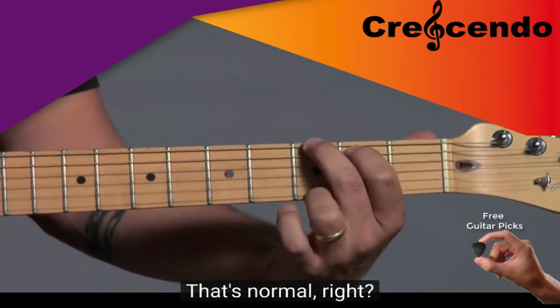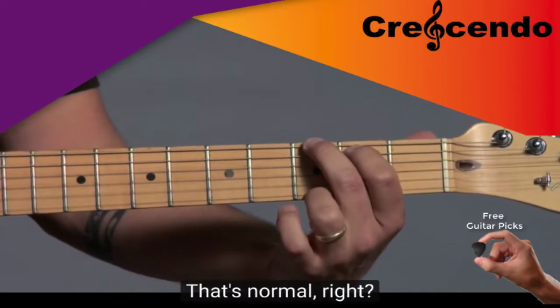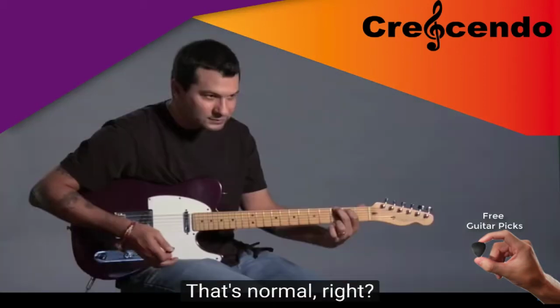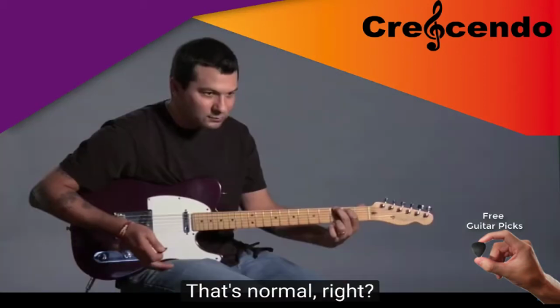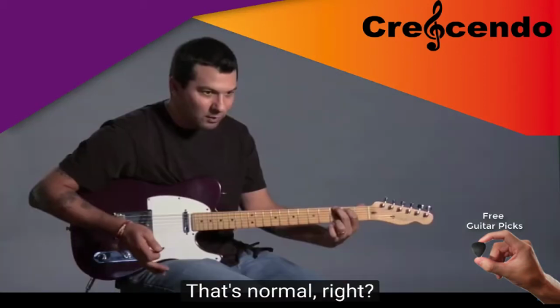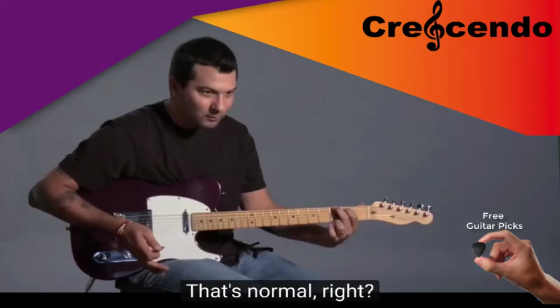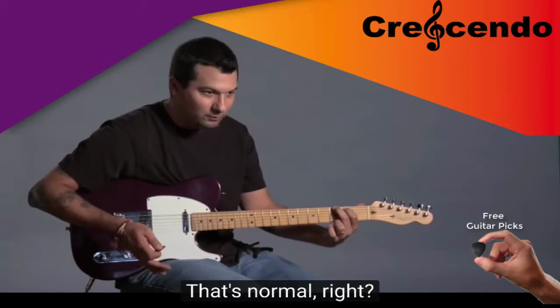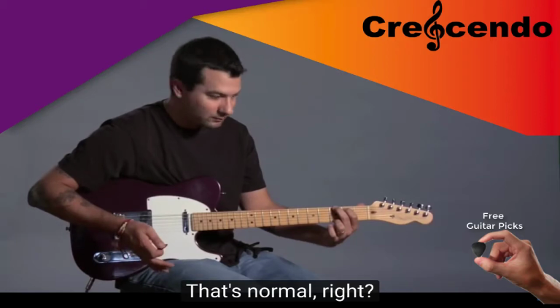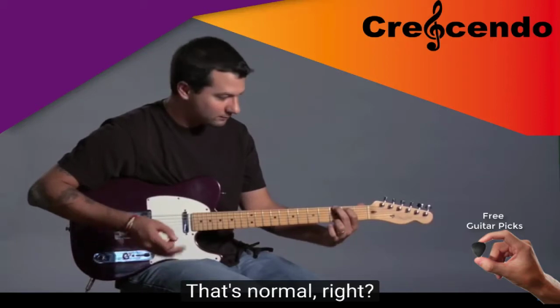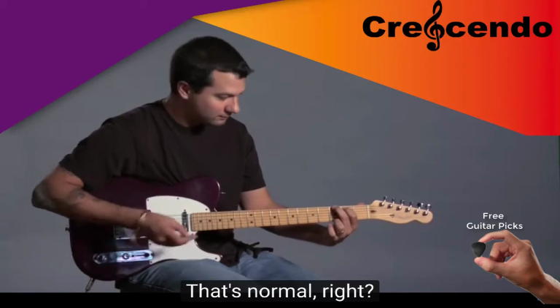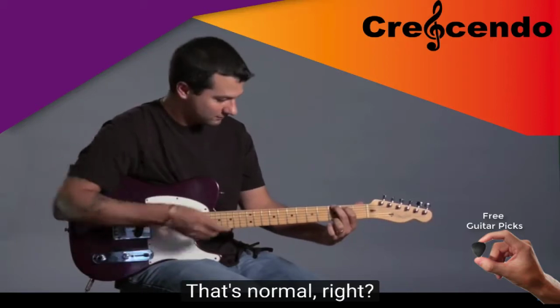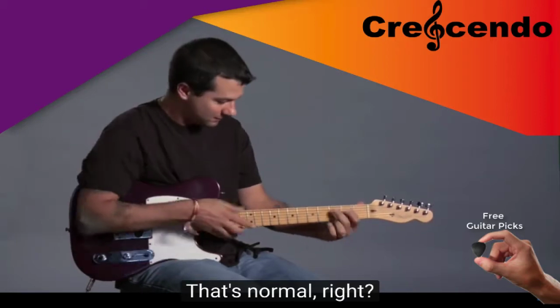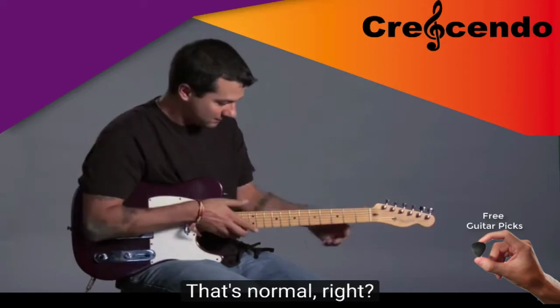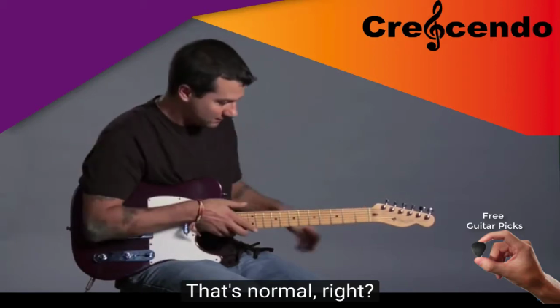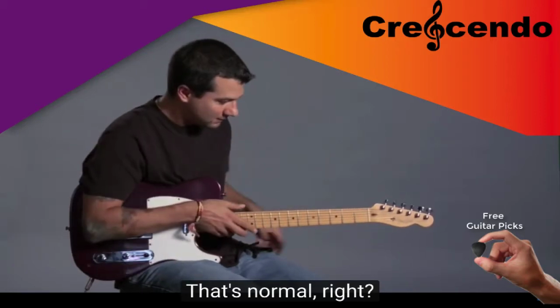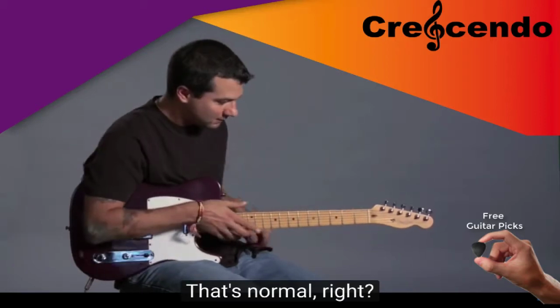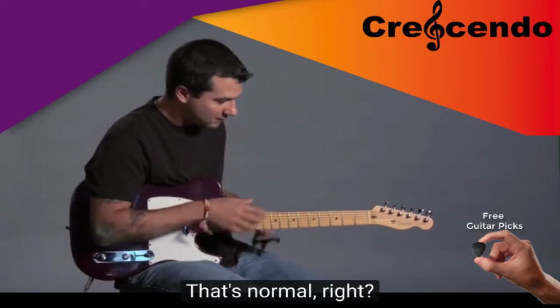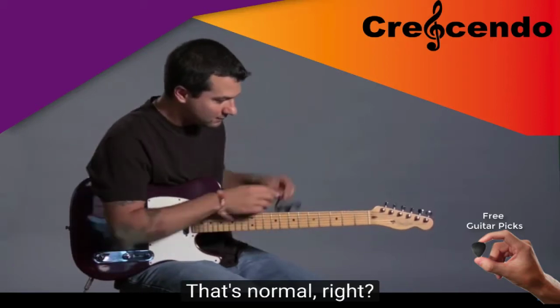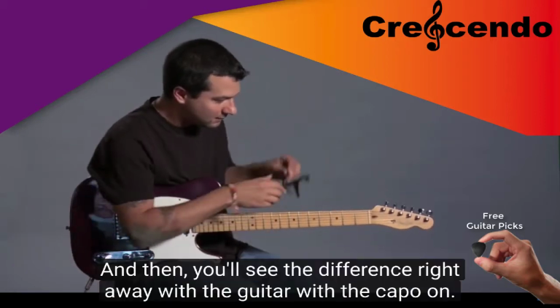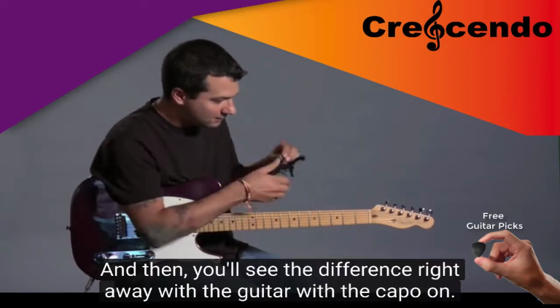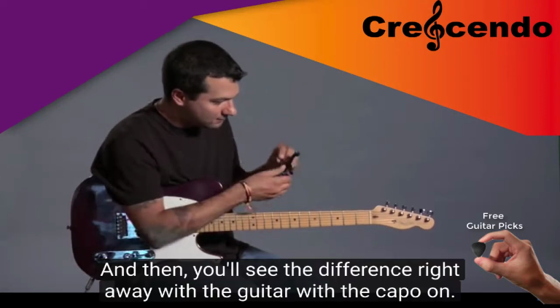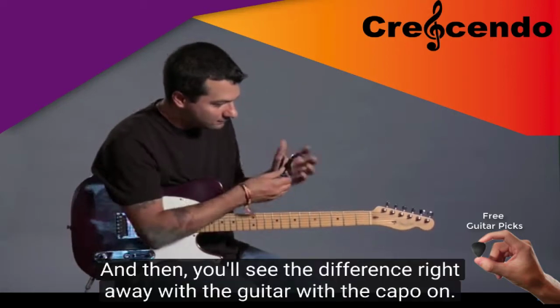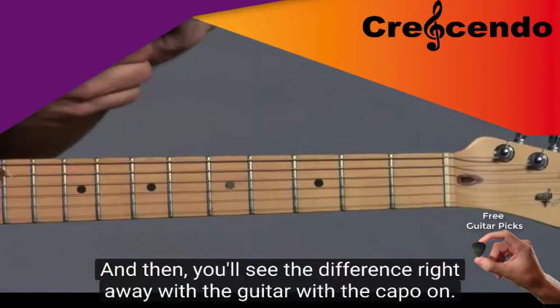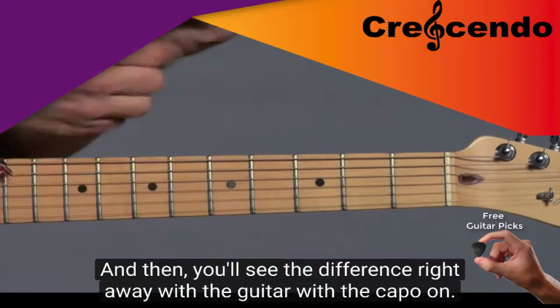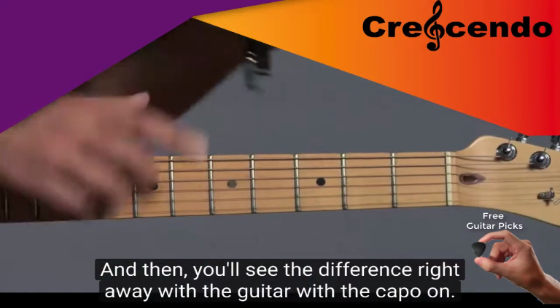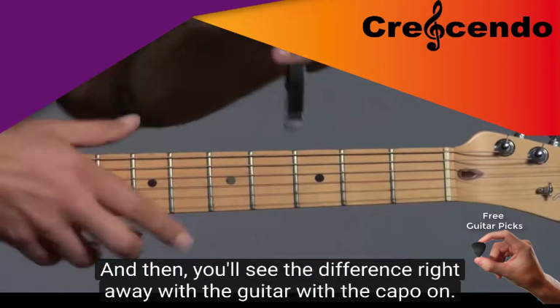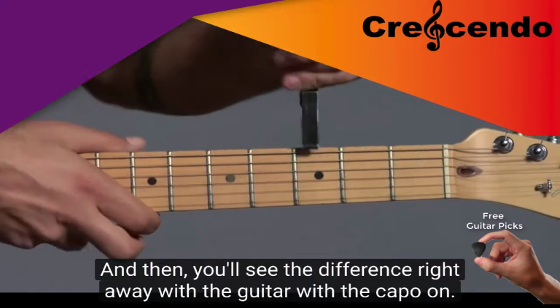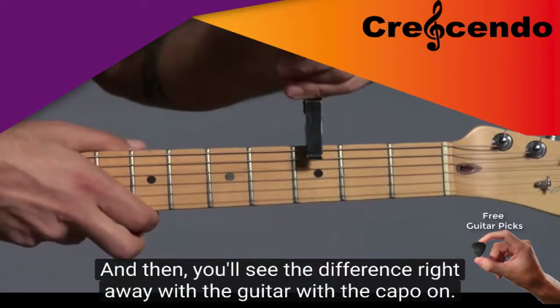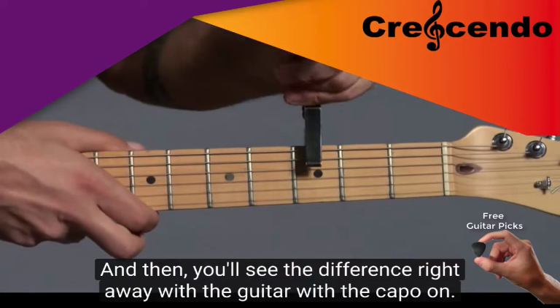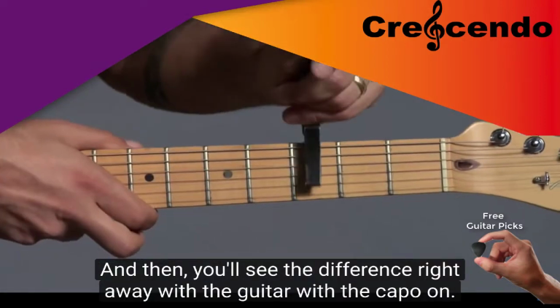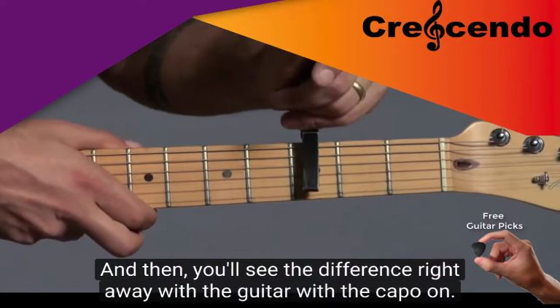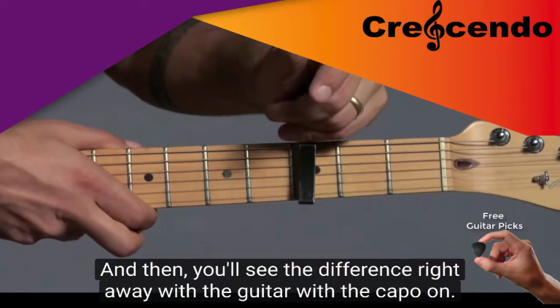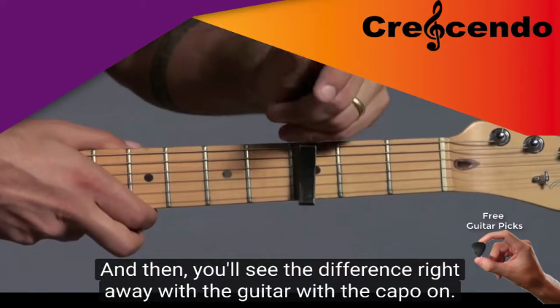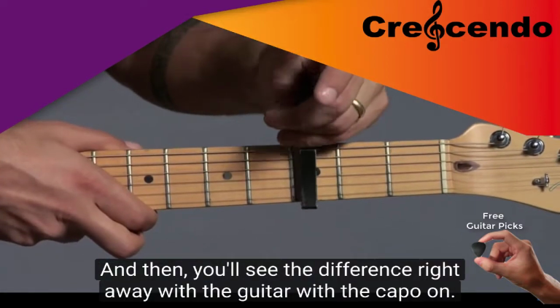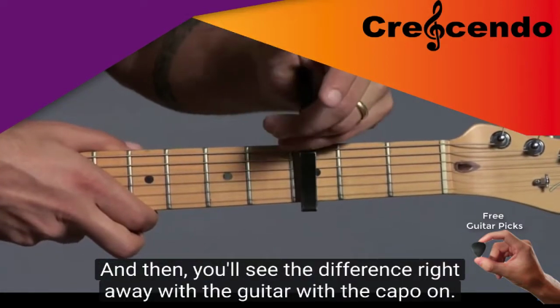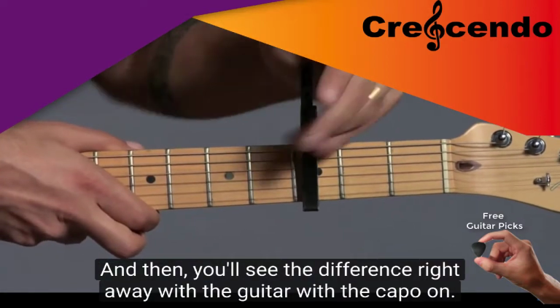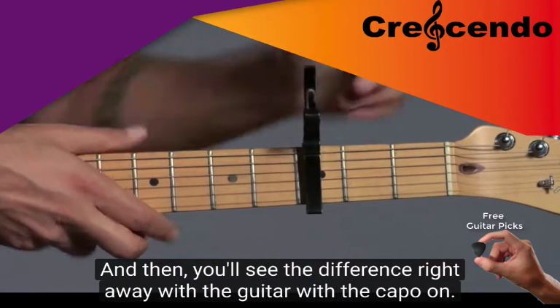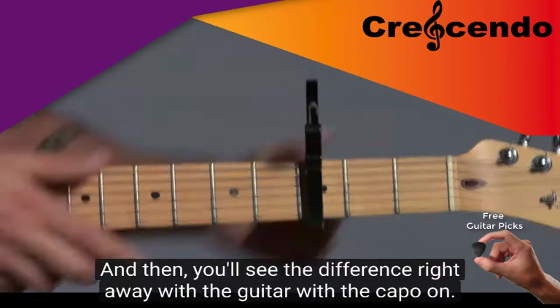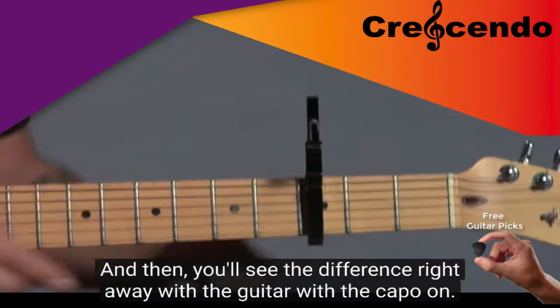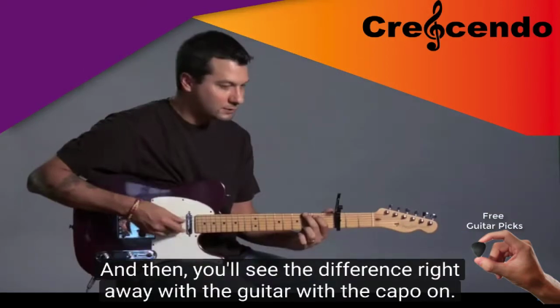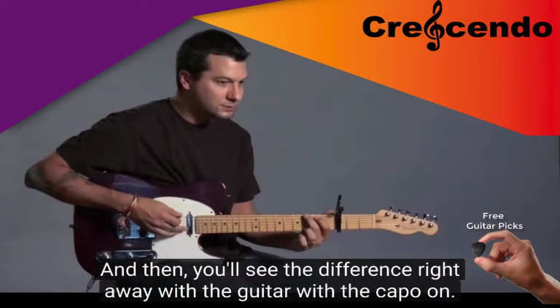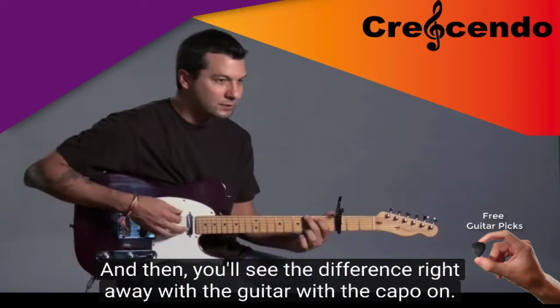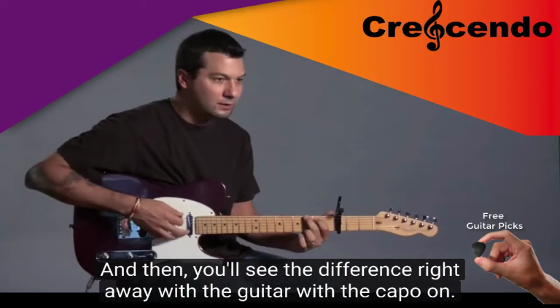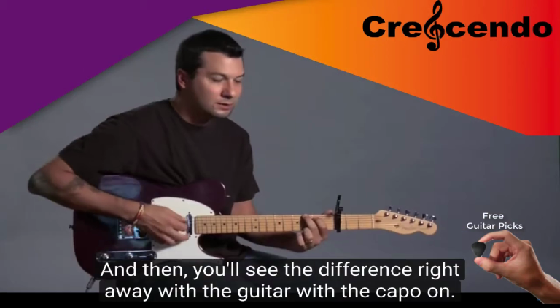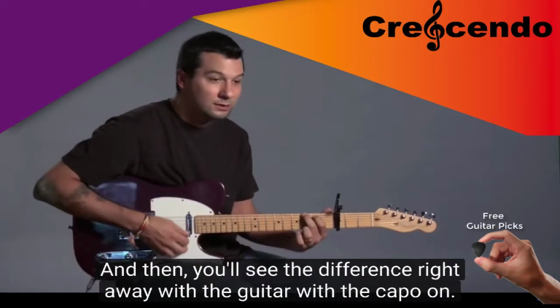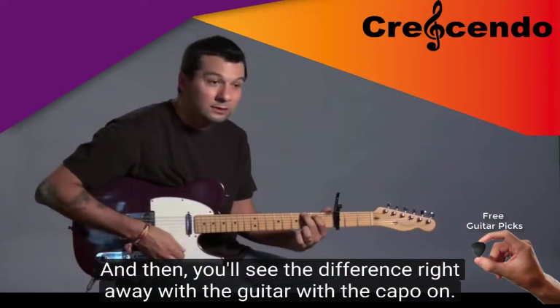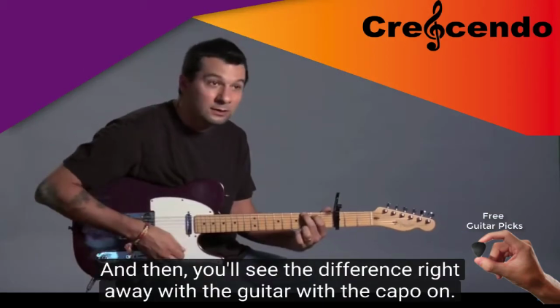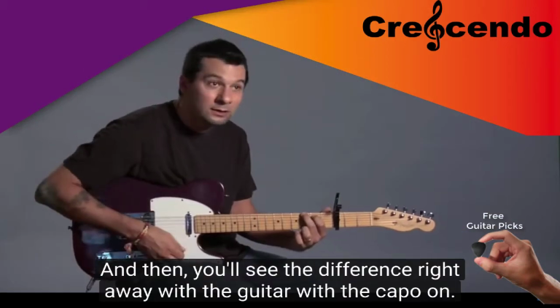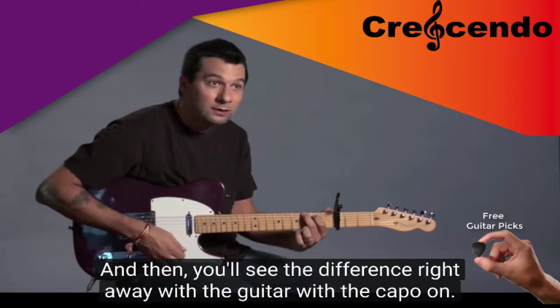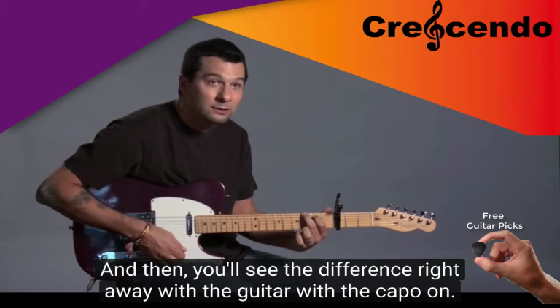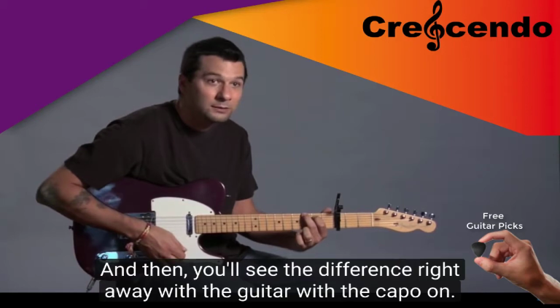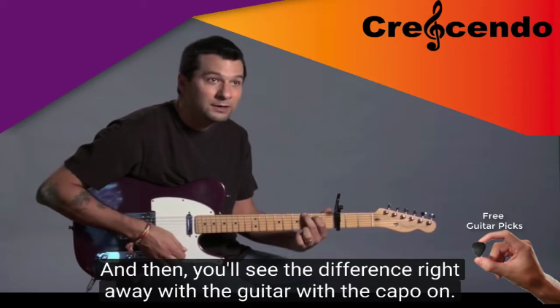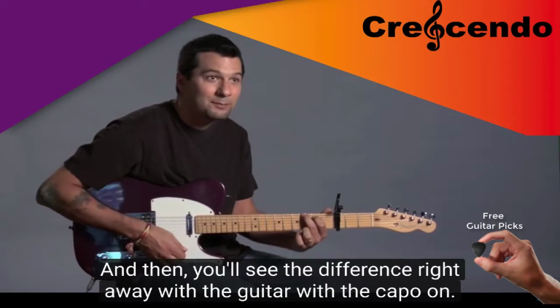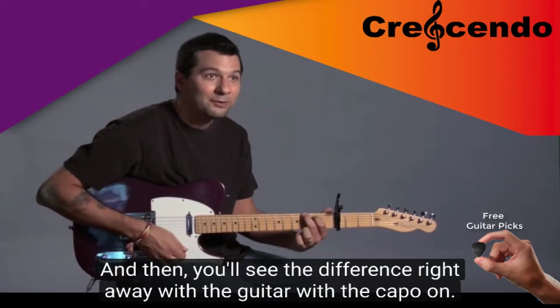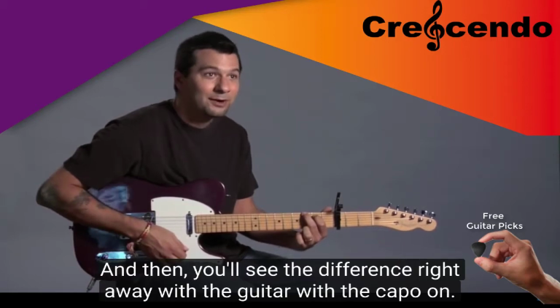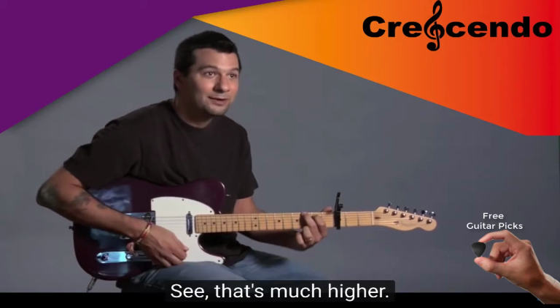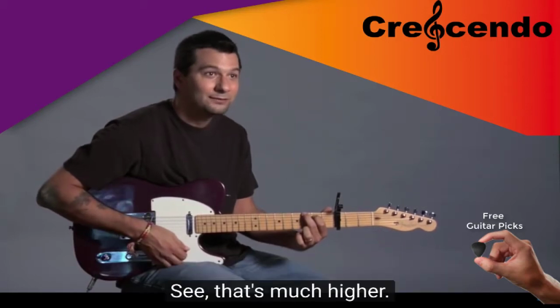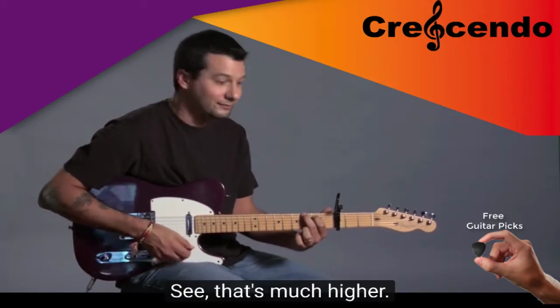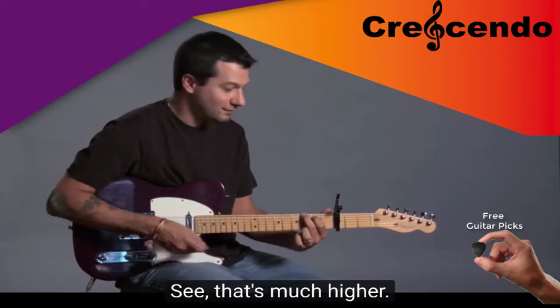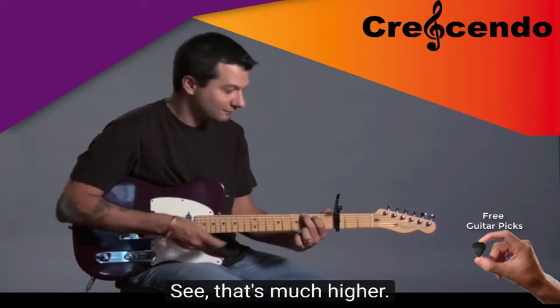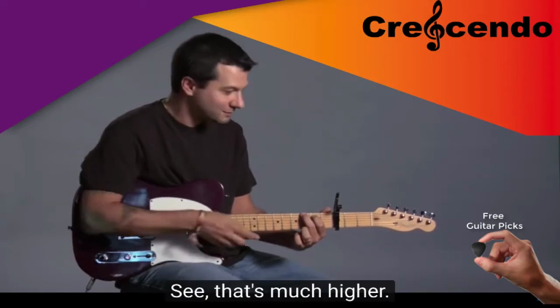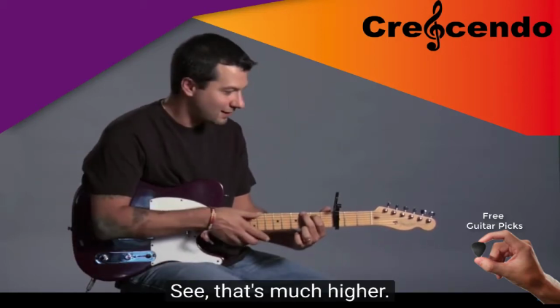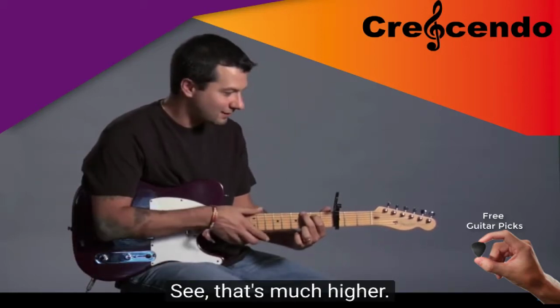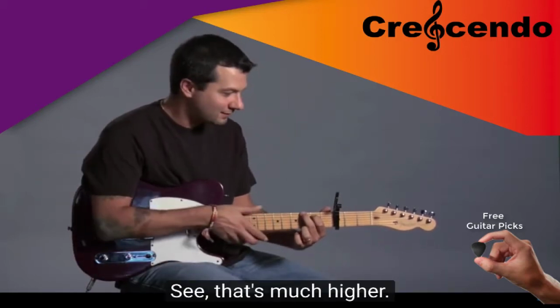That's normal, right? And then you'll see the difference right away with the guitar with the capo on. You see, that's much higher.